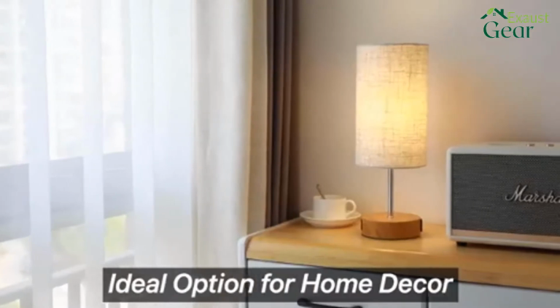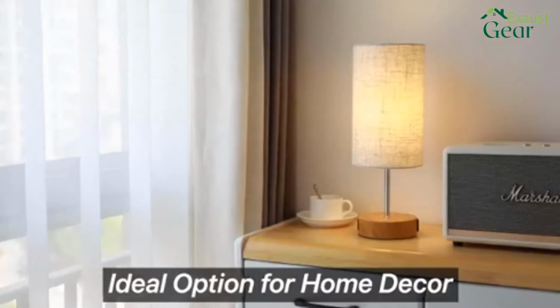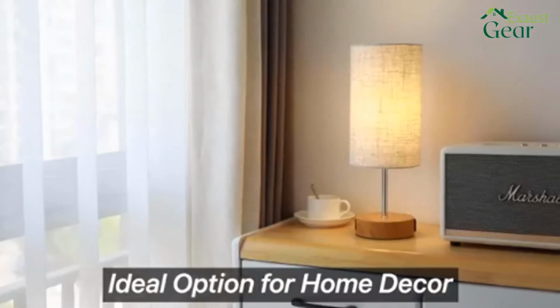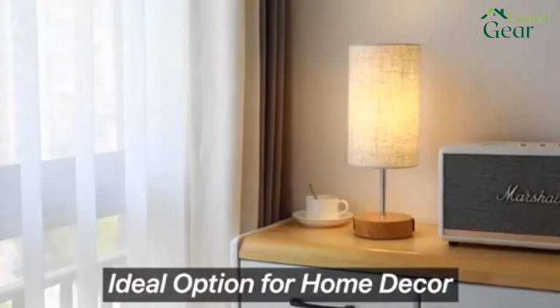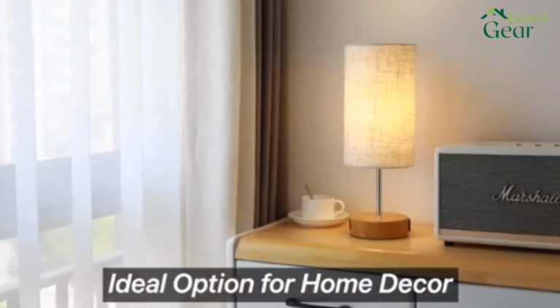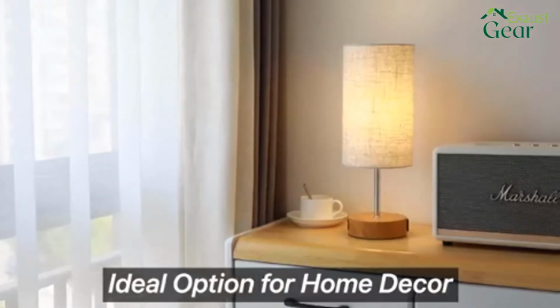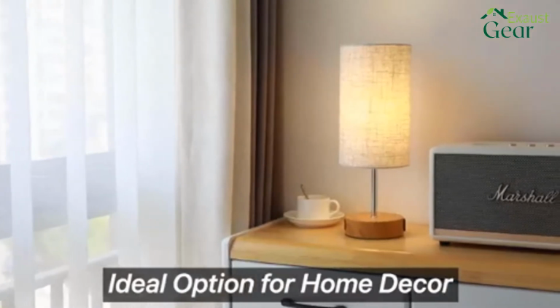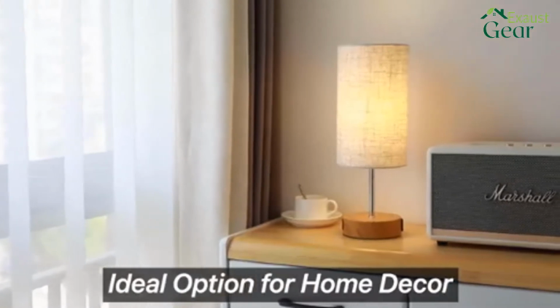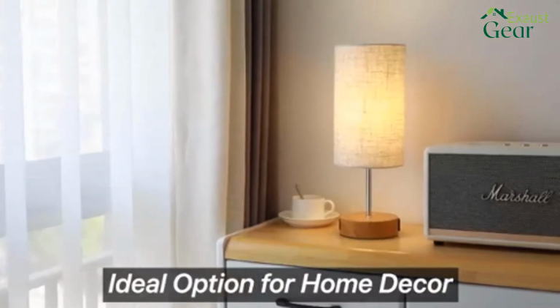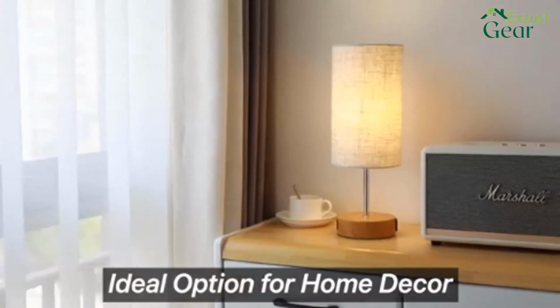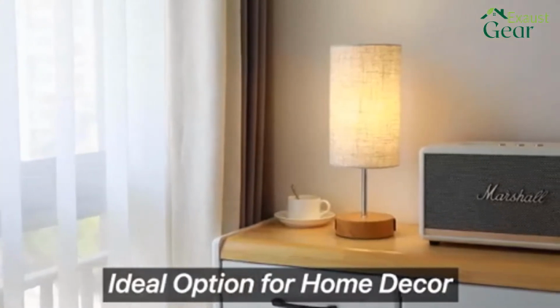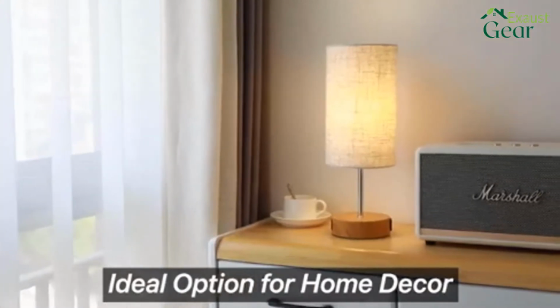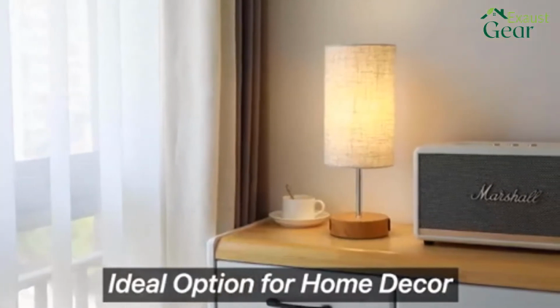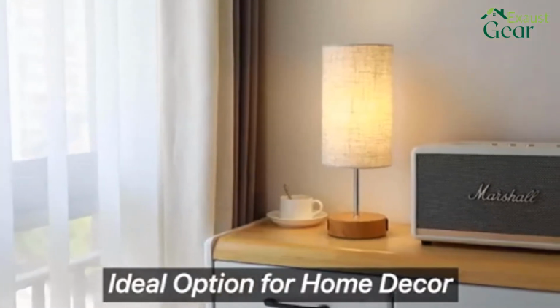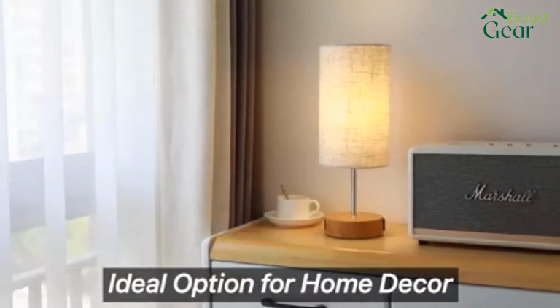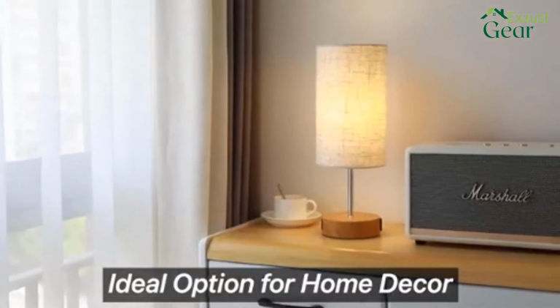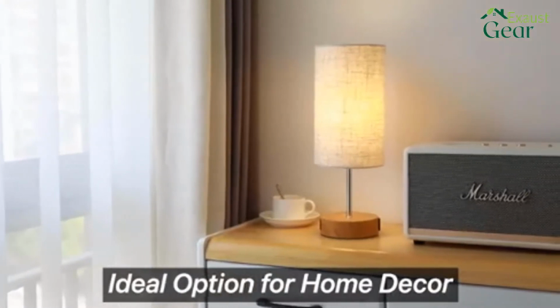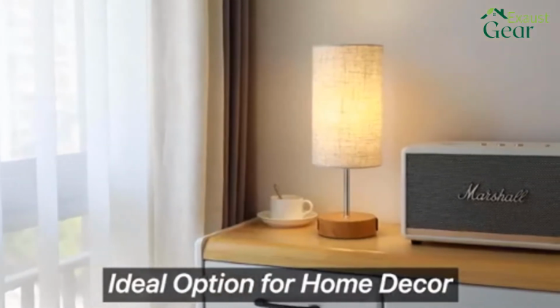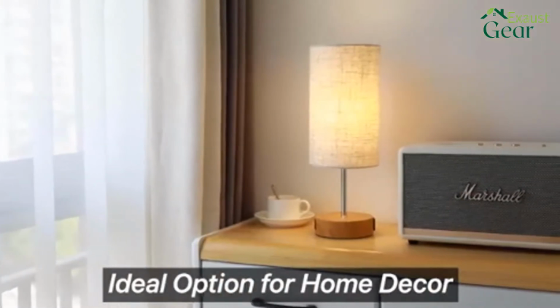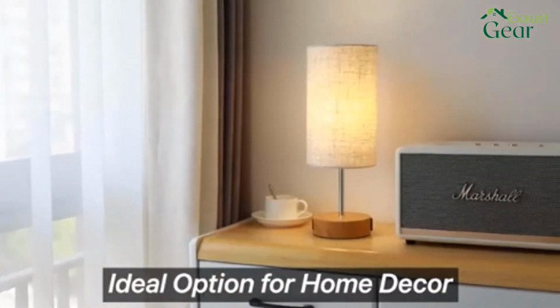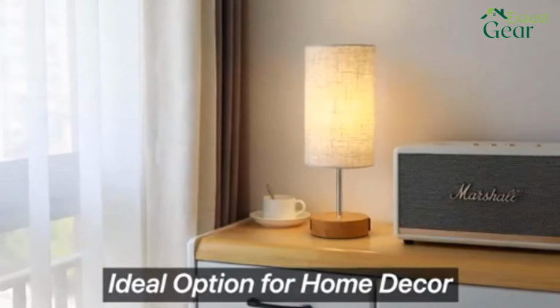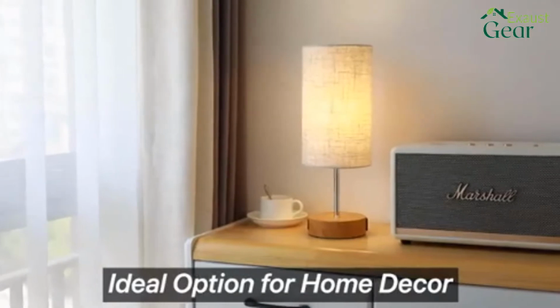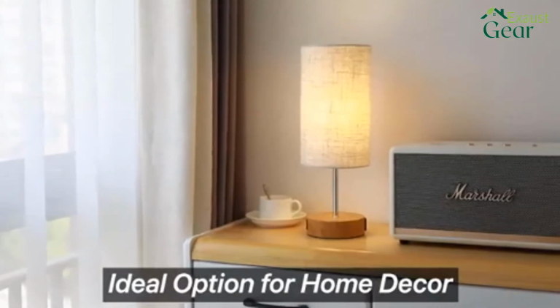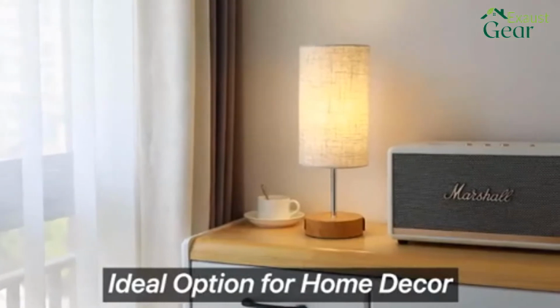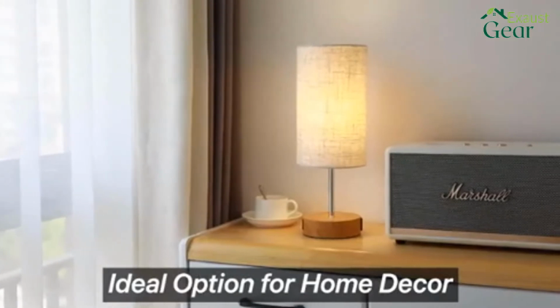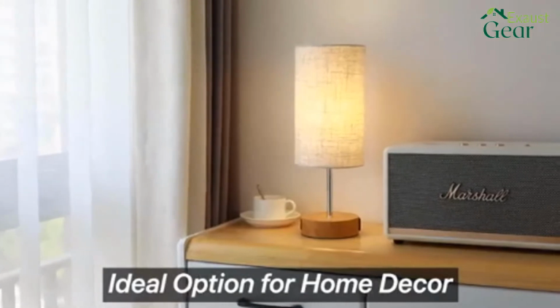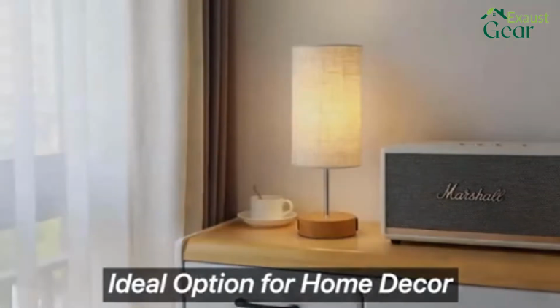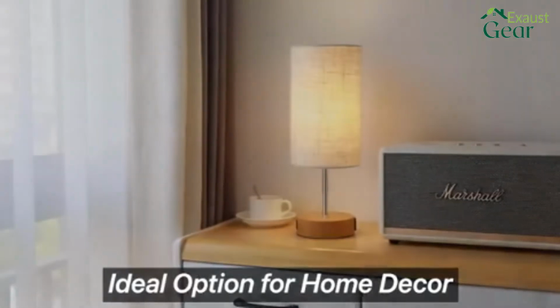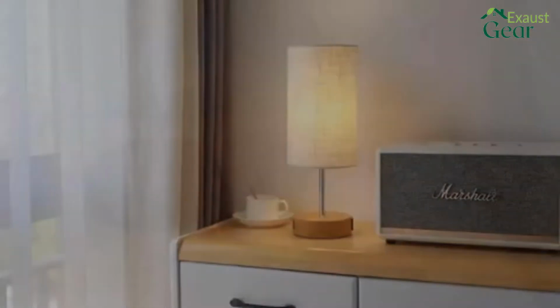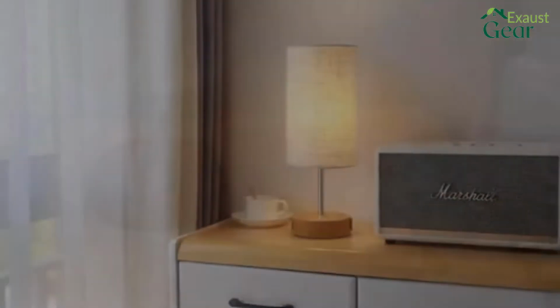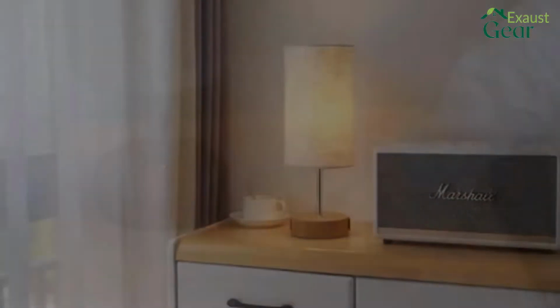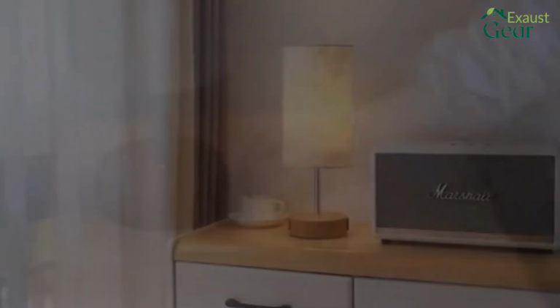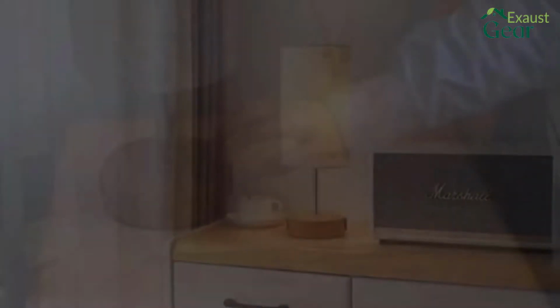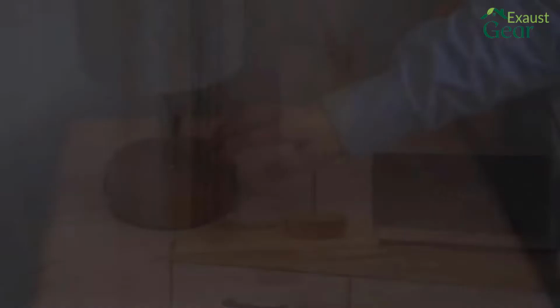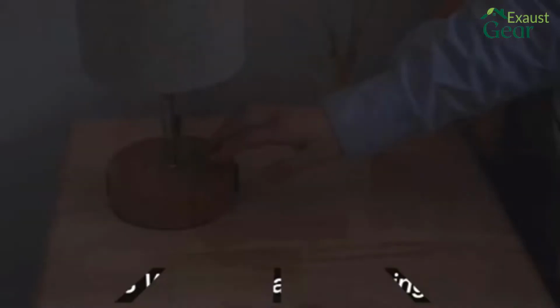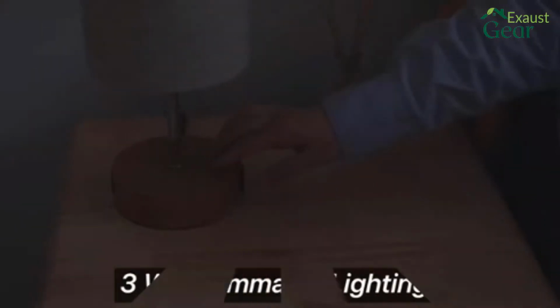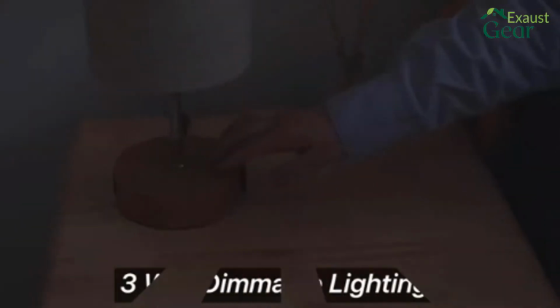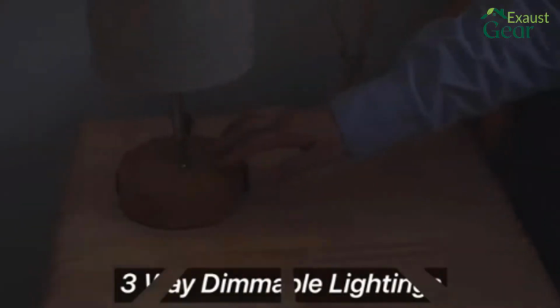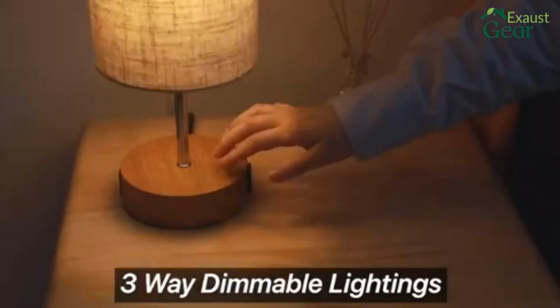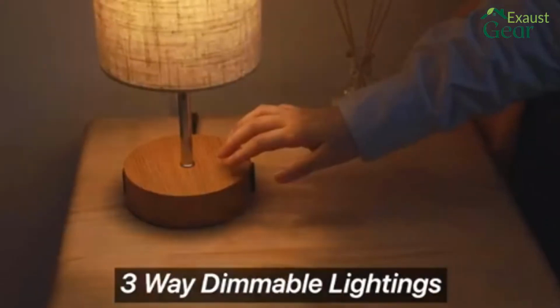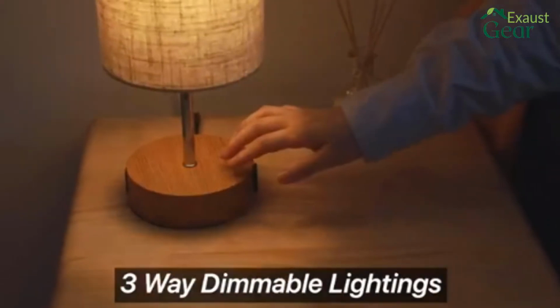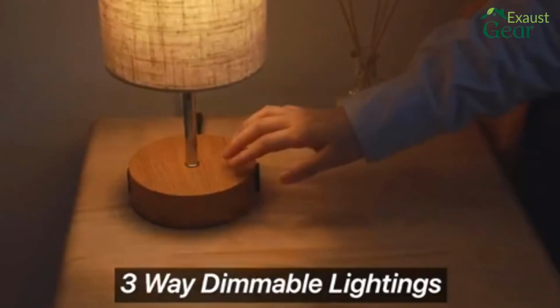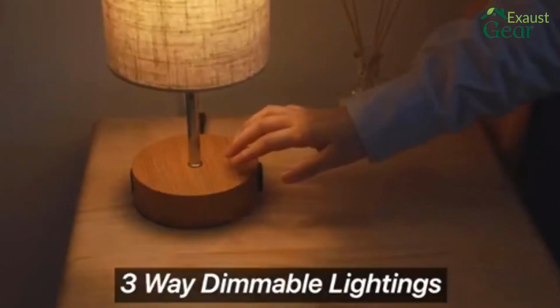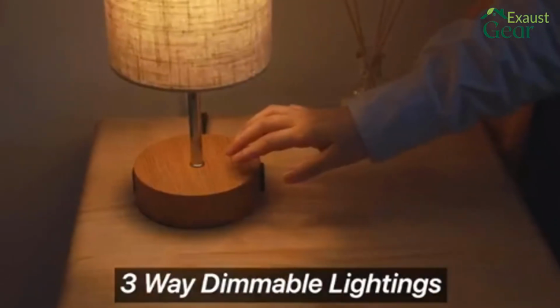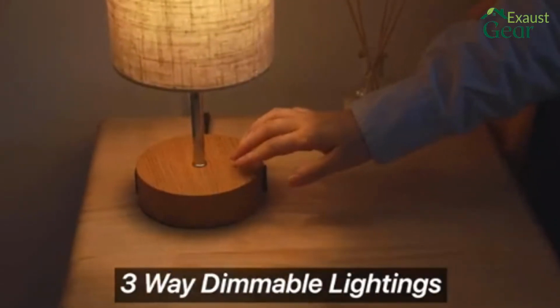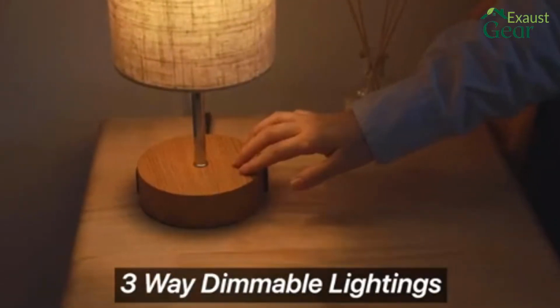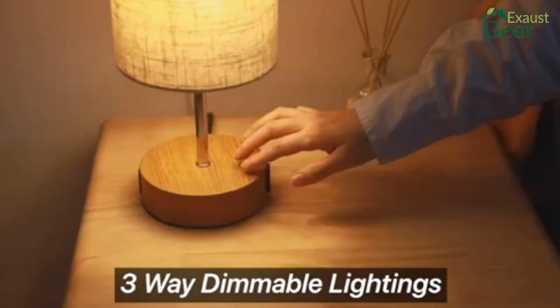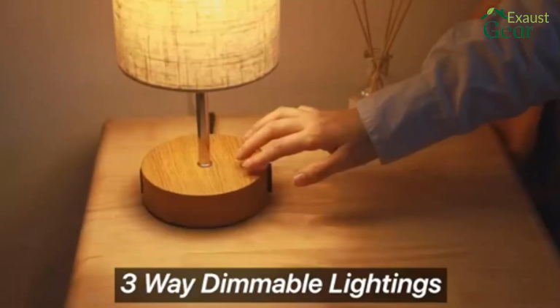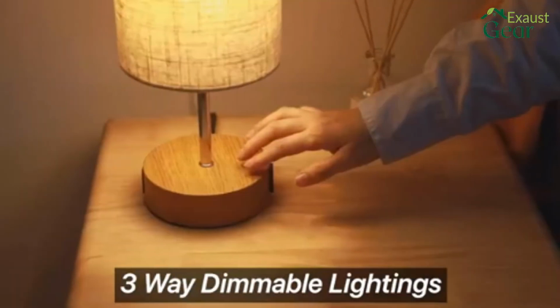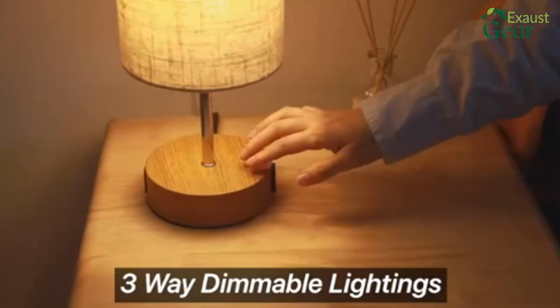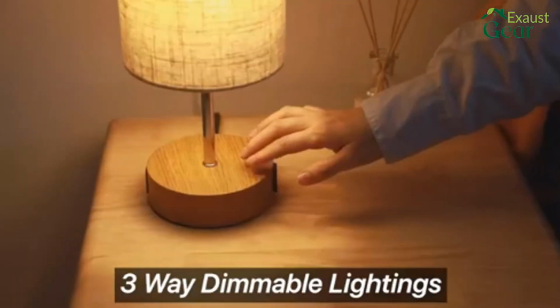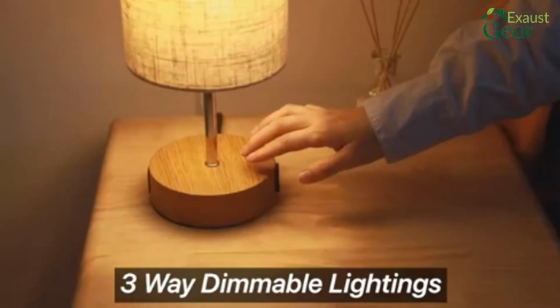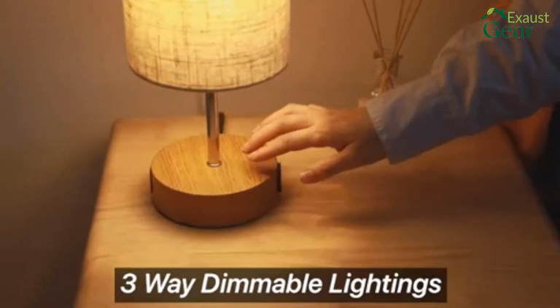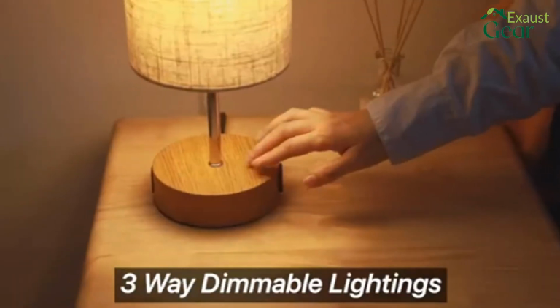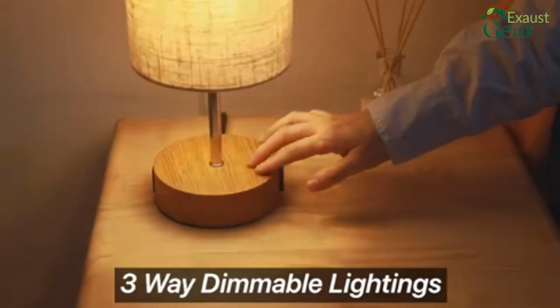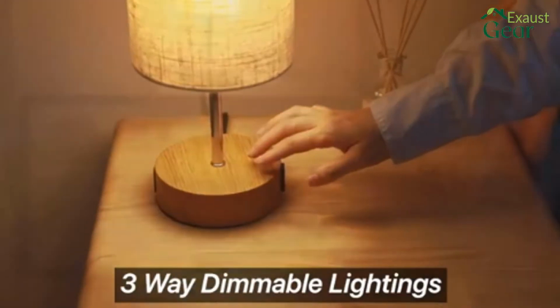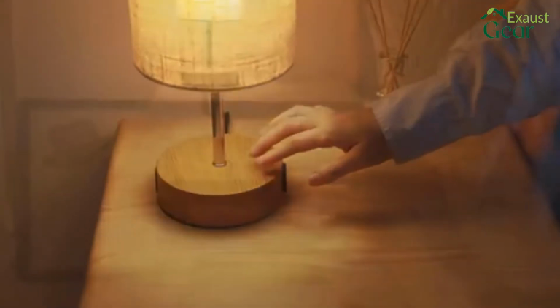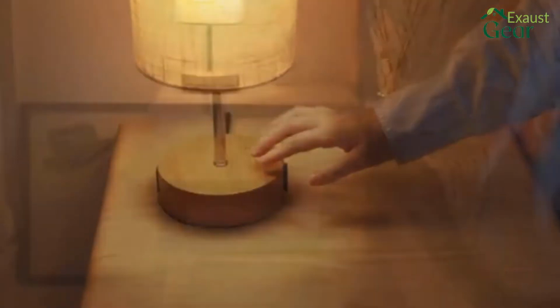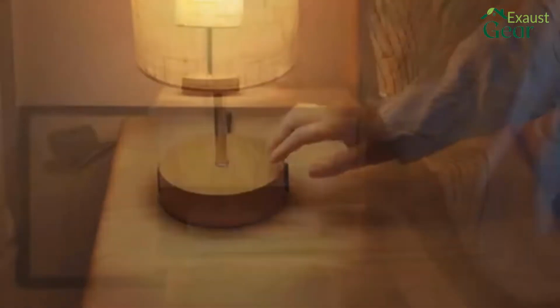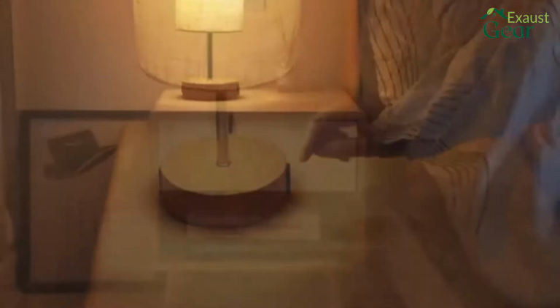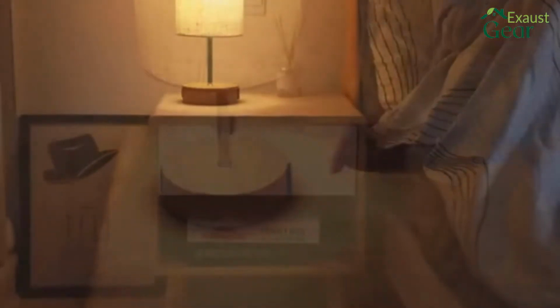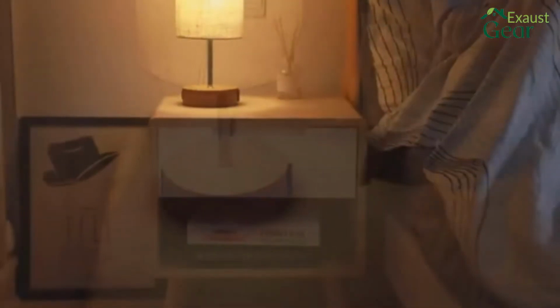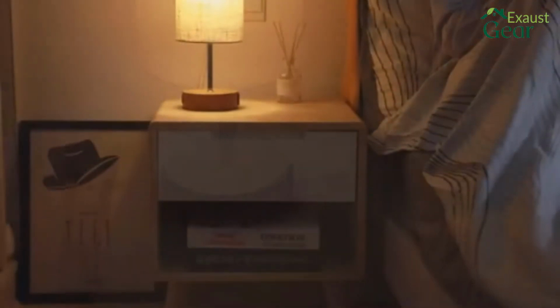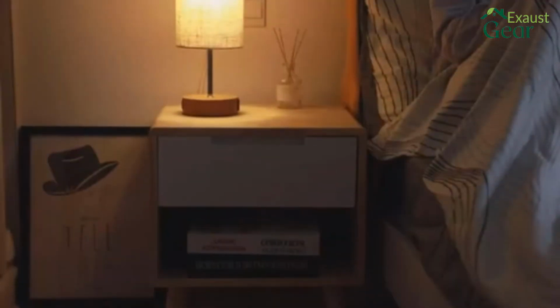Our recommendations are based on our extensive hands-on testing and can help you find the perfect reading light for your needs and budget.